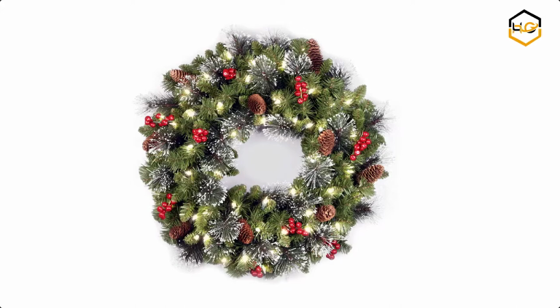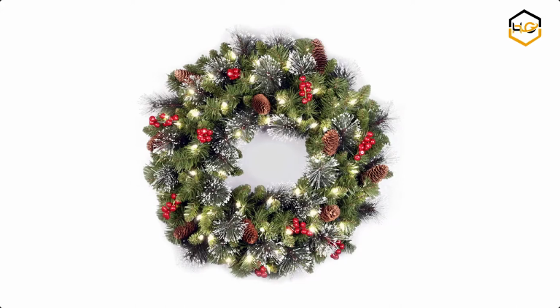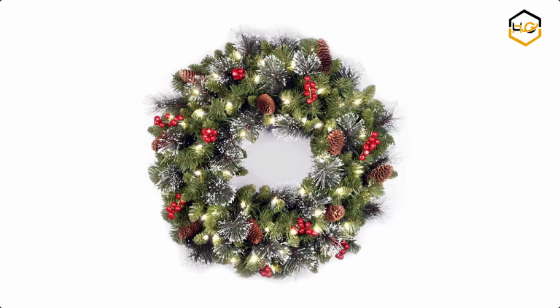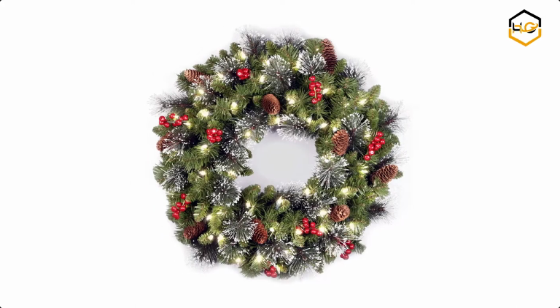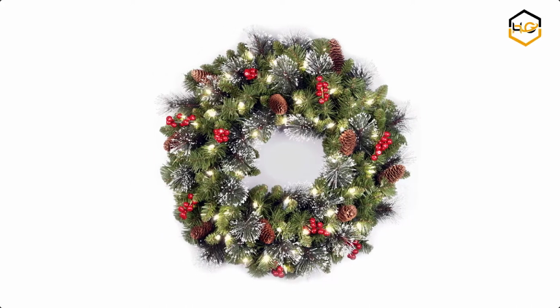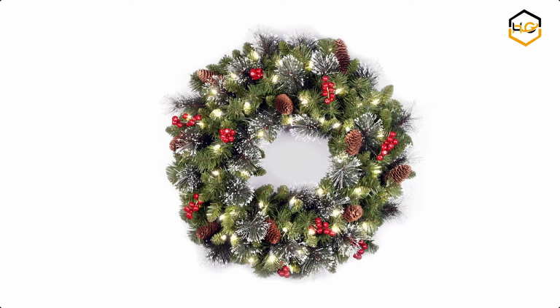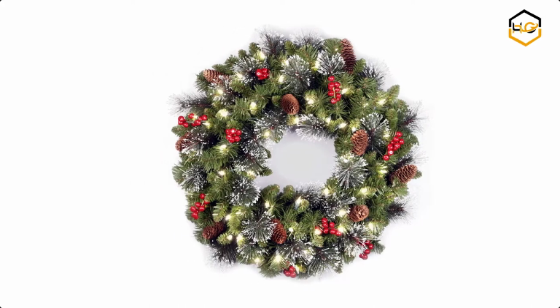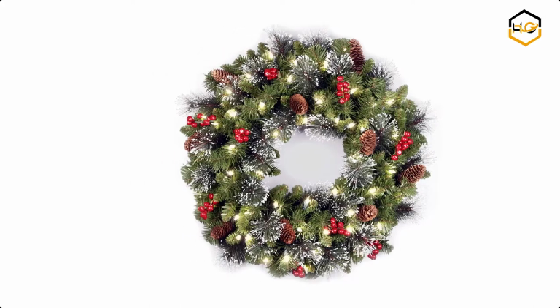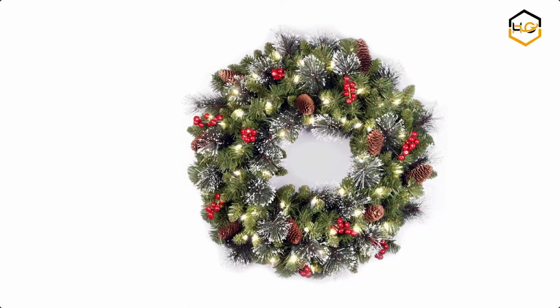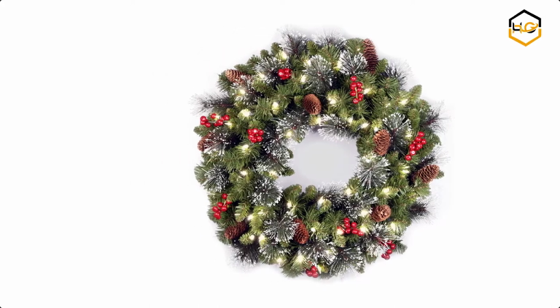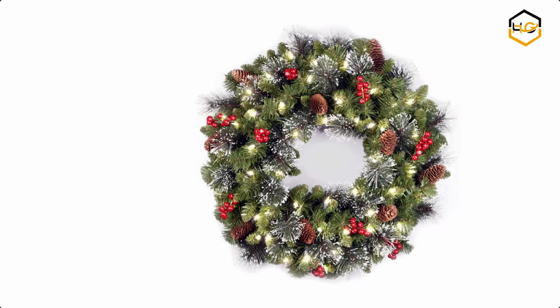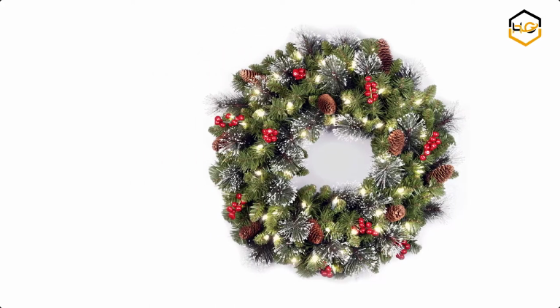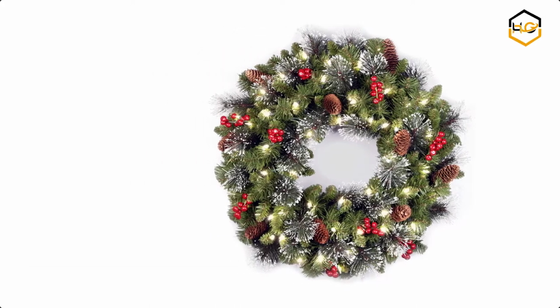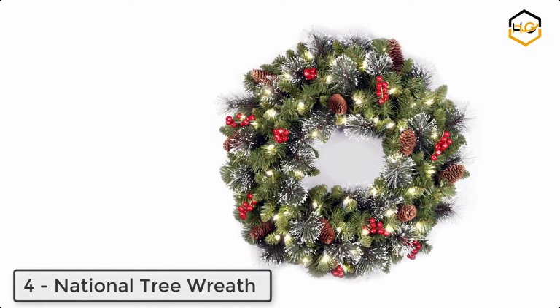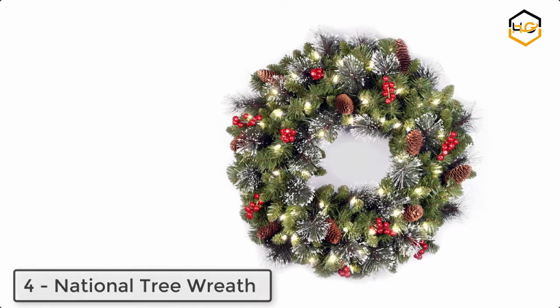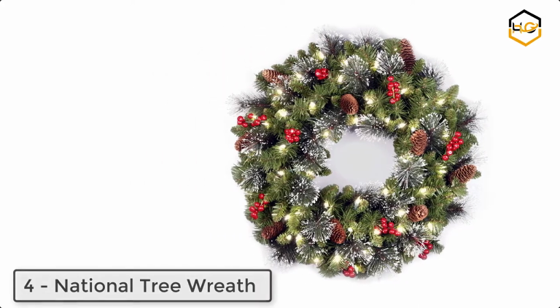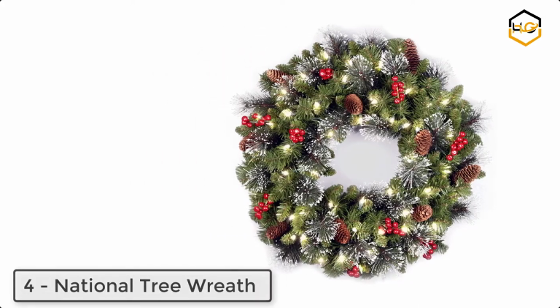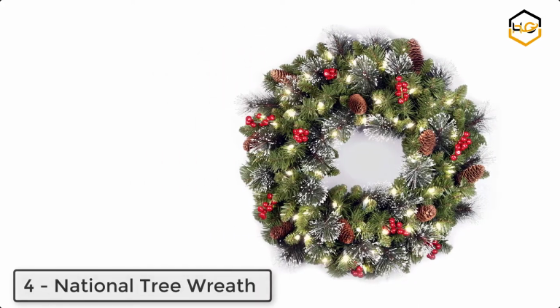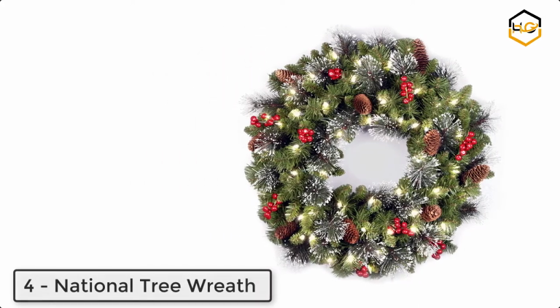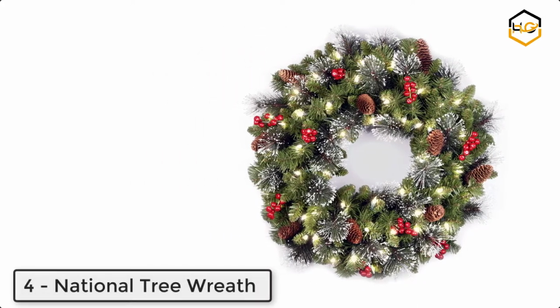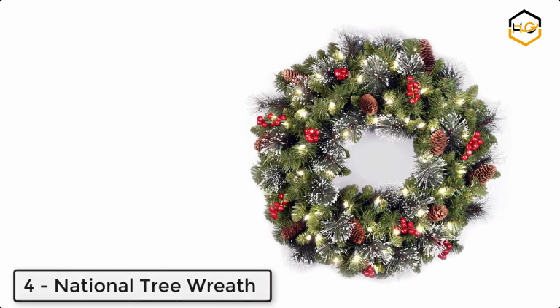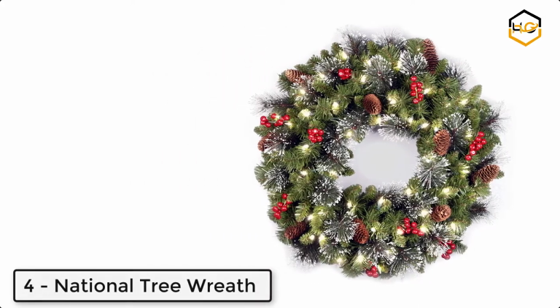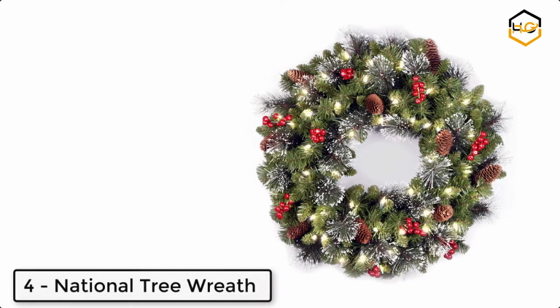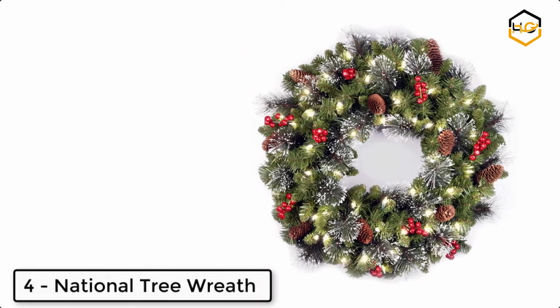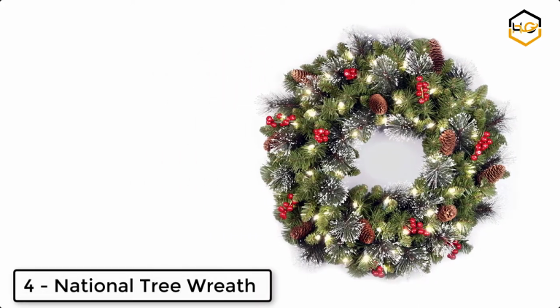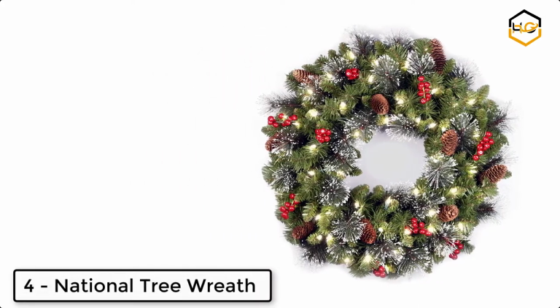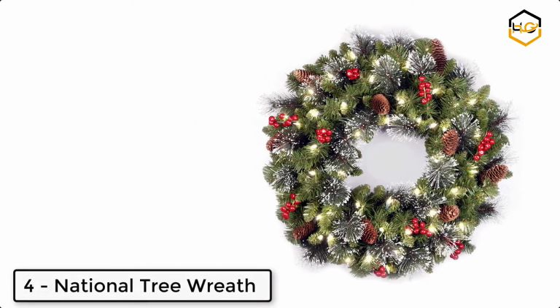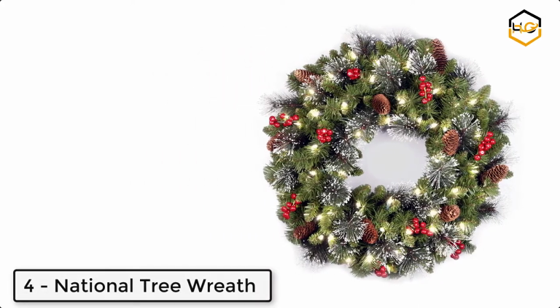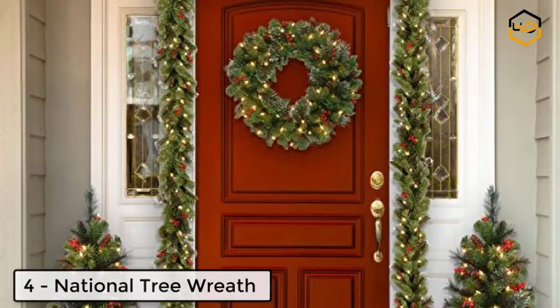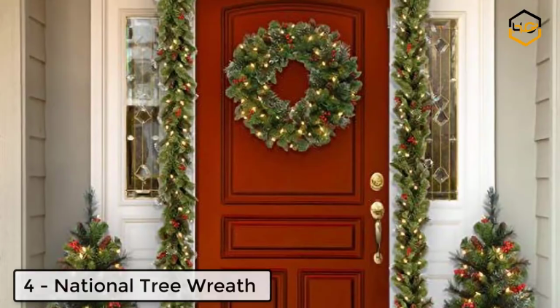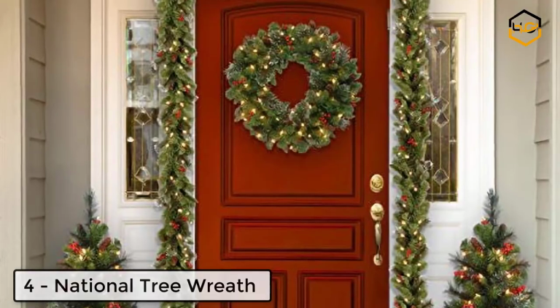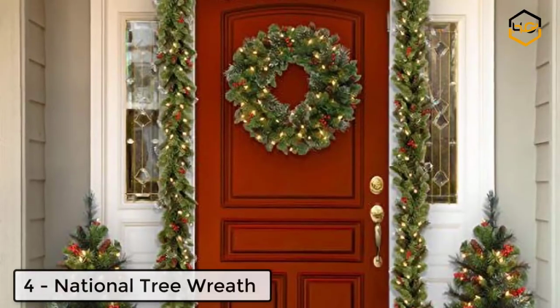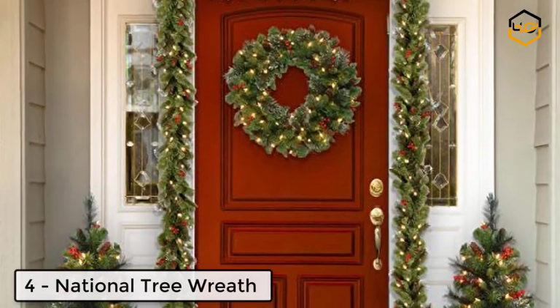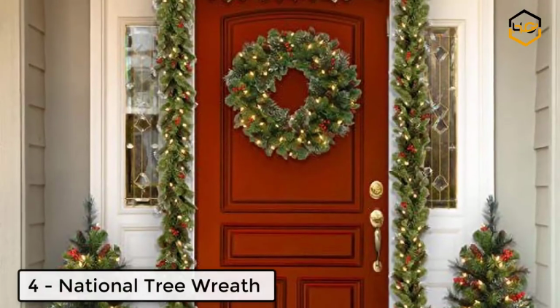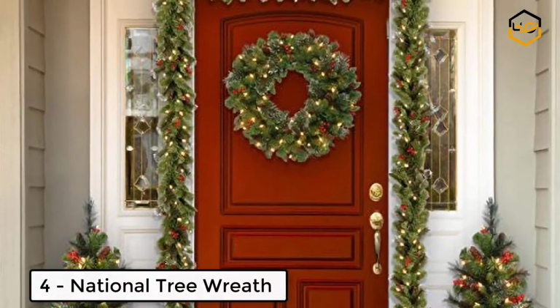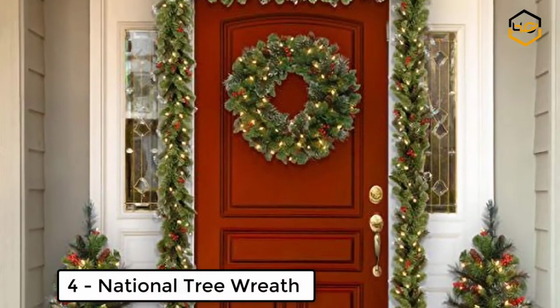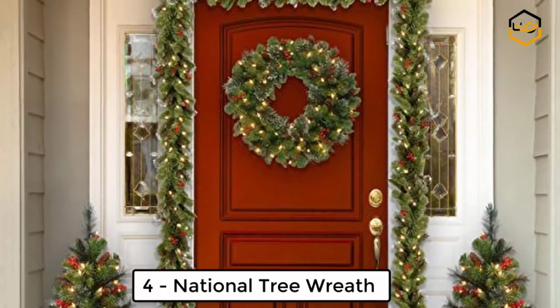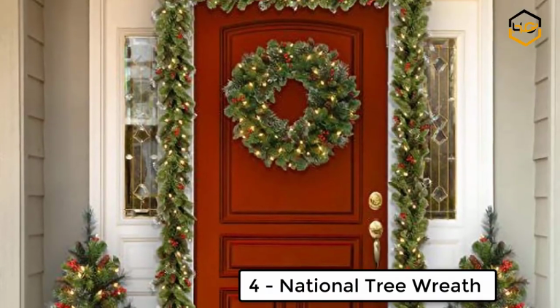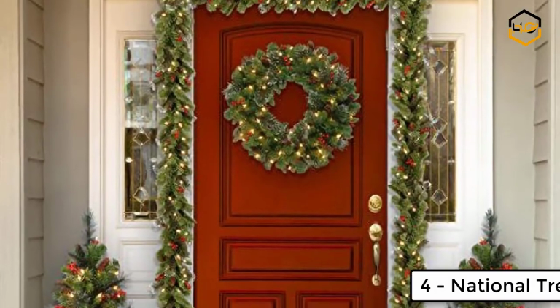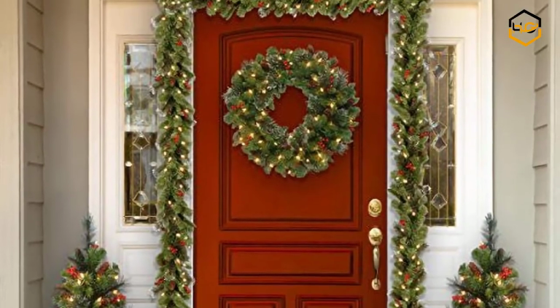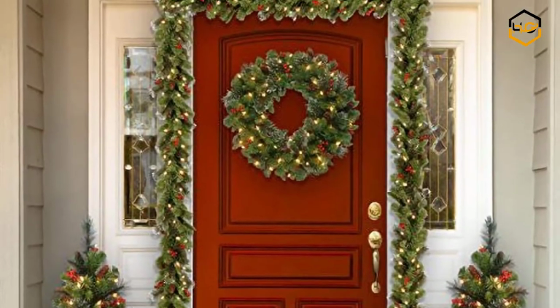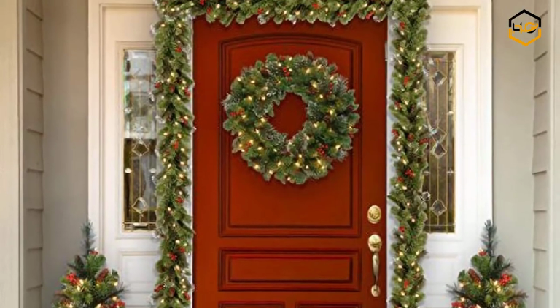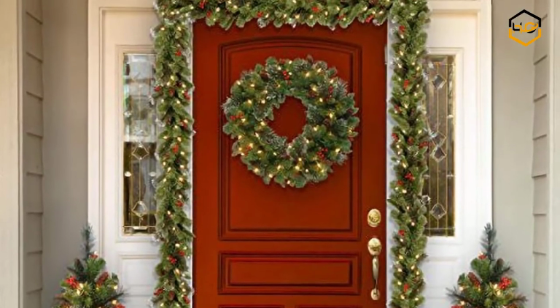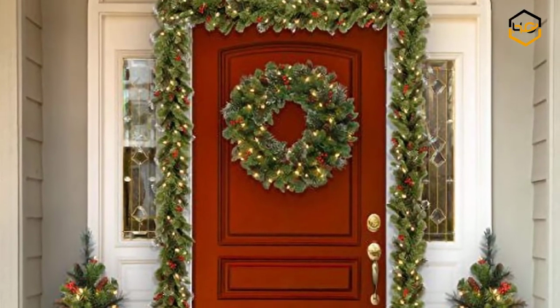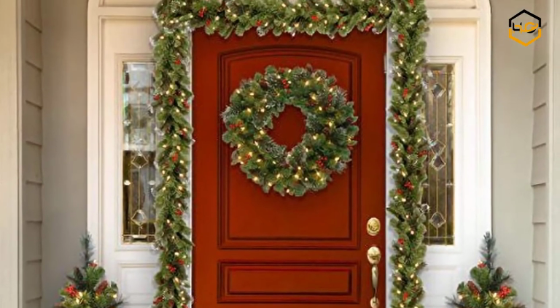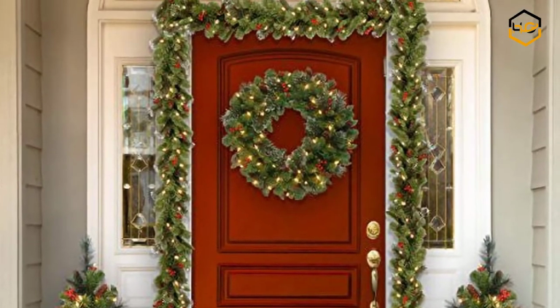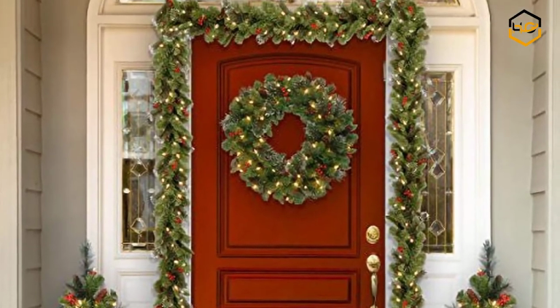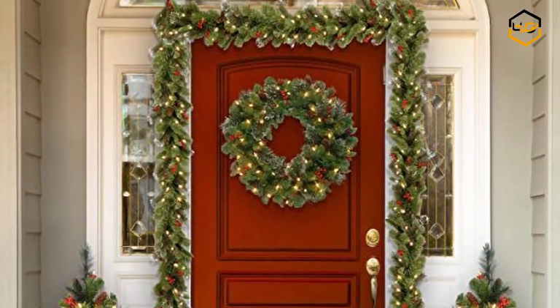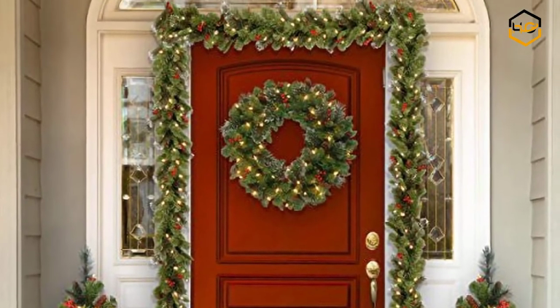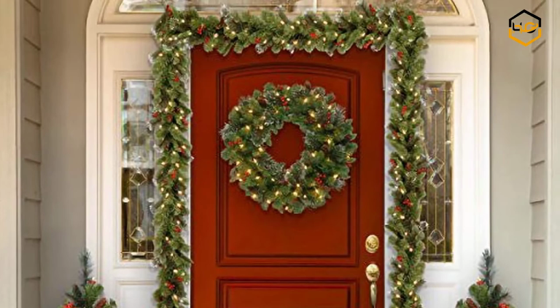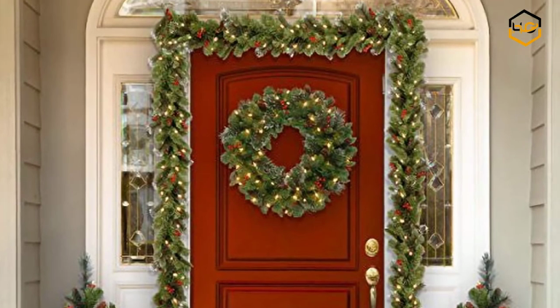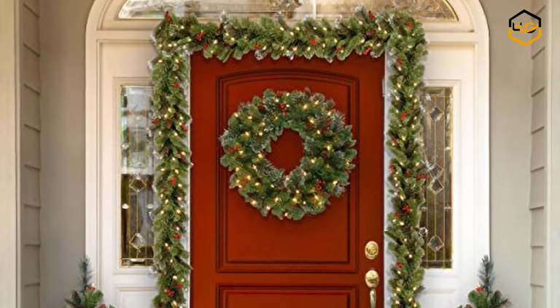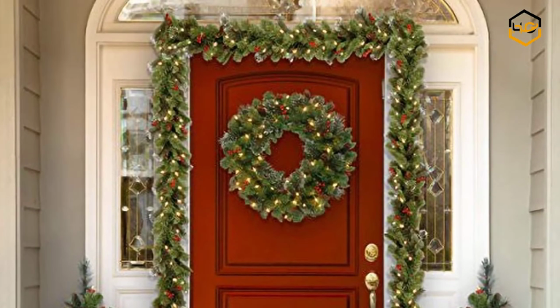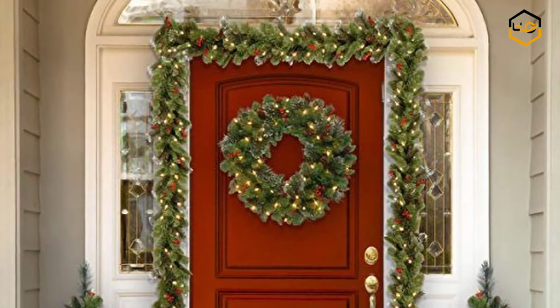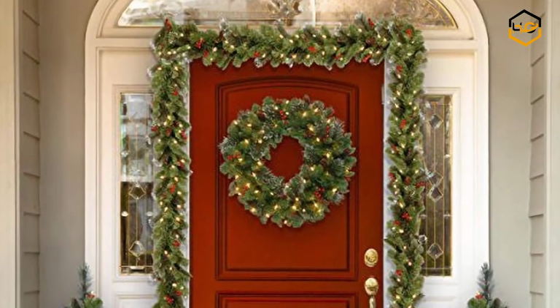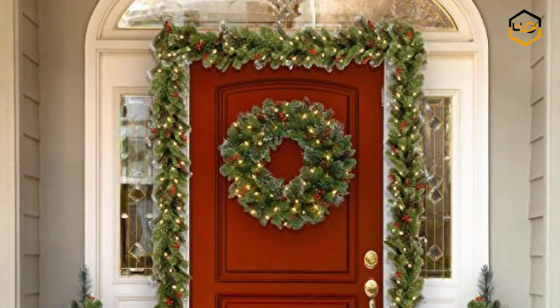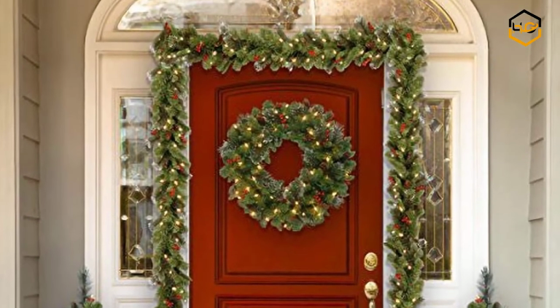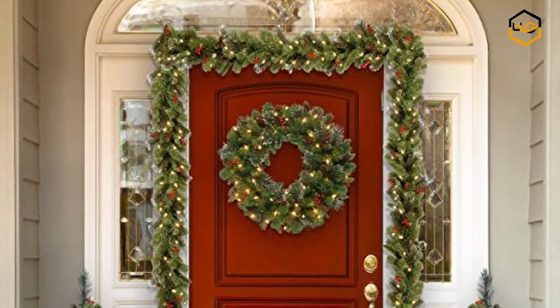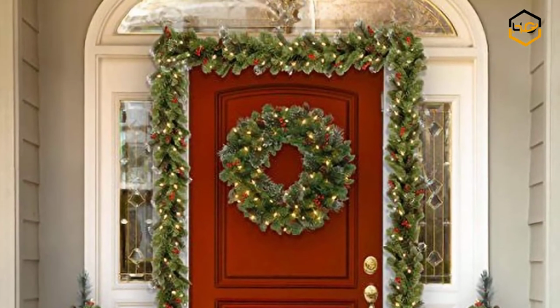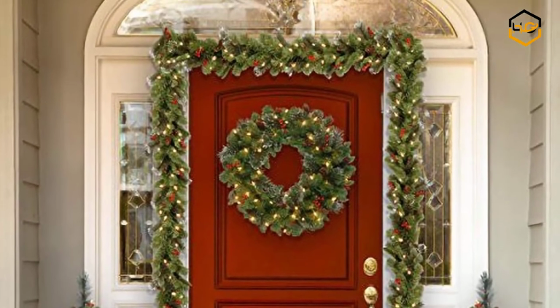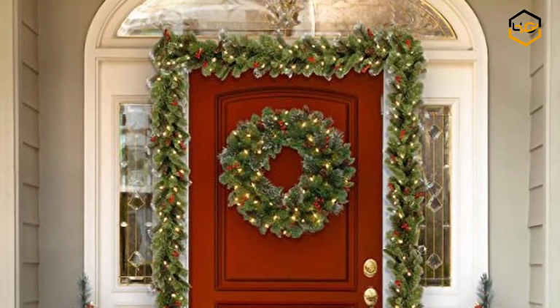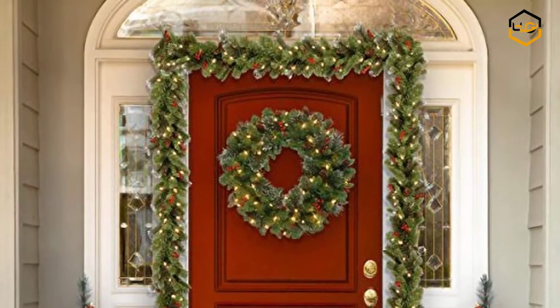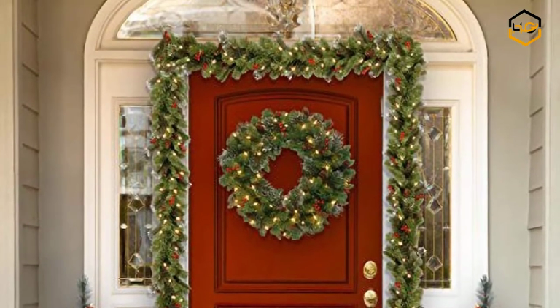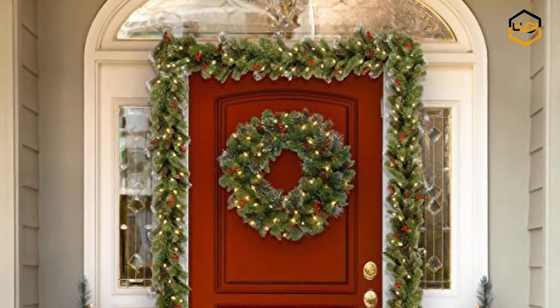At number 4 we have National Tree Company Lit Artificial Christmas Wreath Flocked with Mixed Decorations and Pre-Strung White LED Lights.